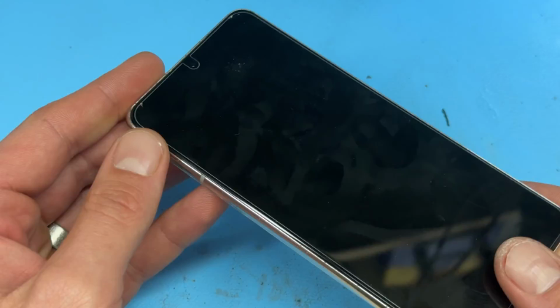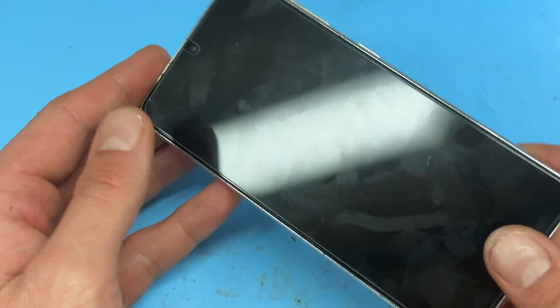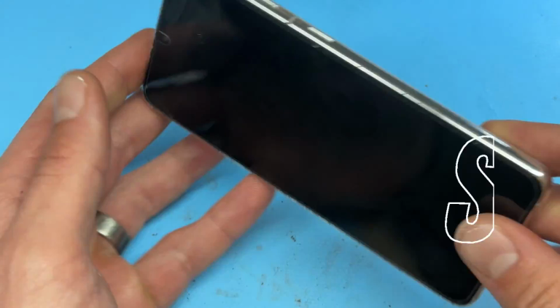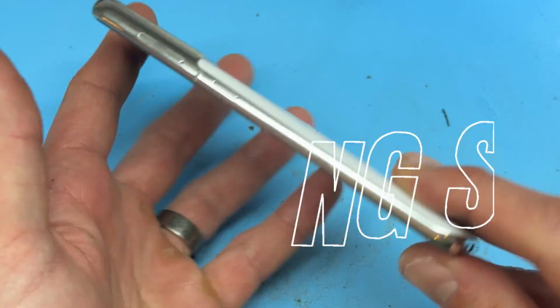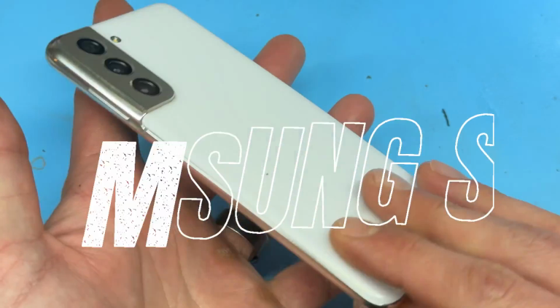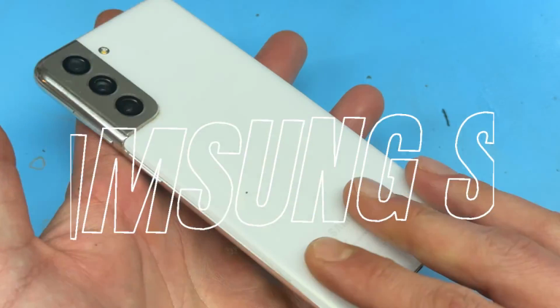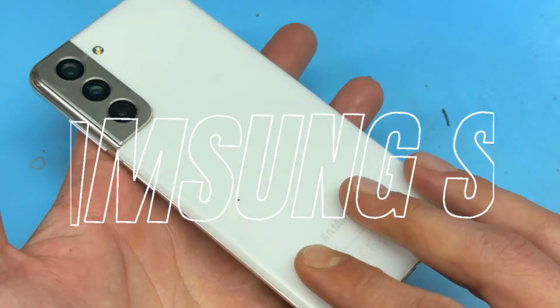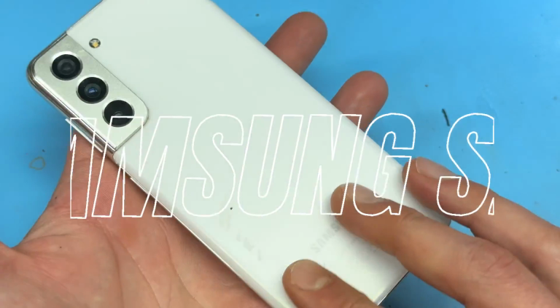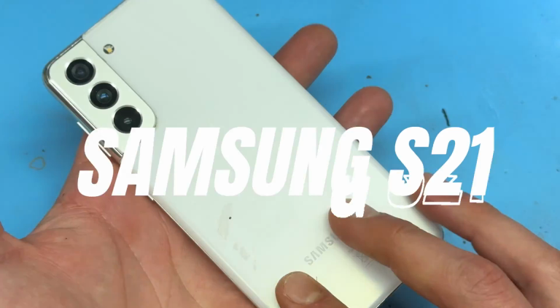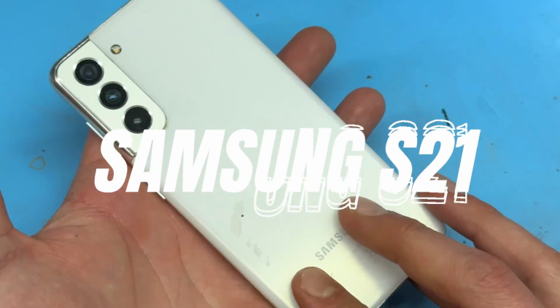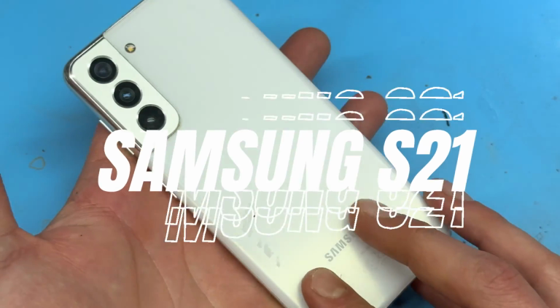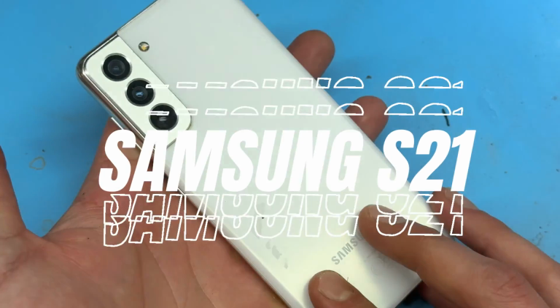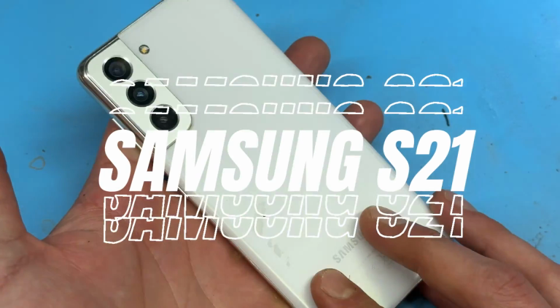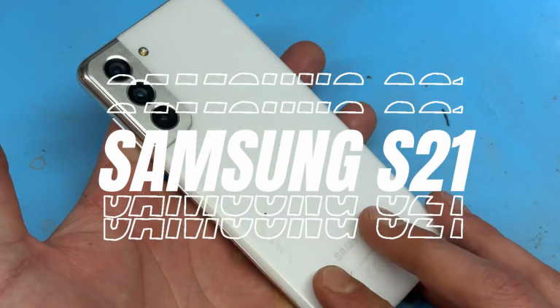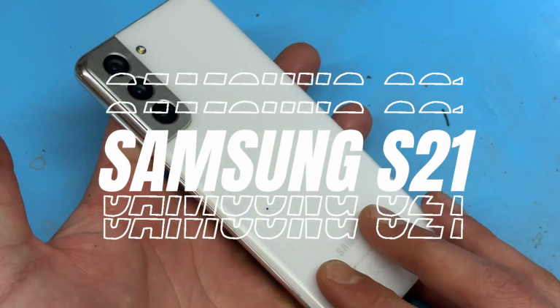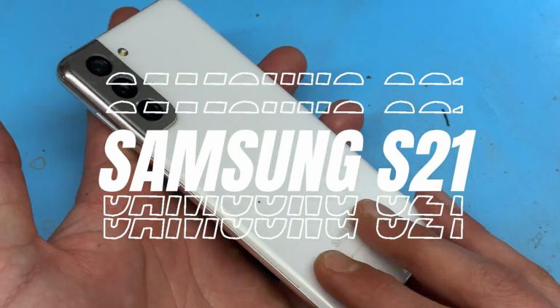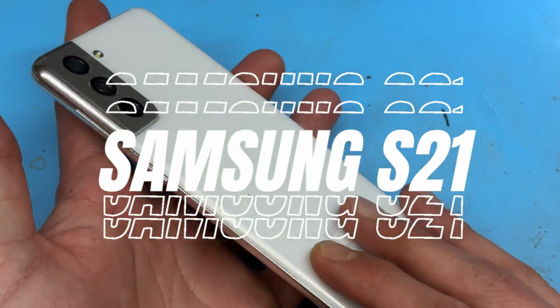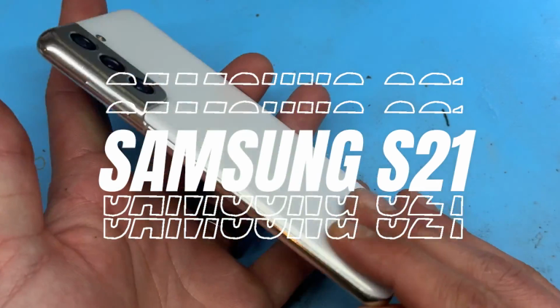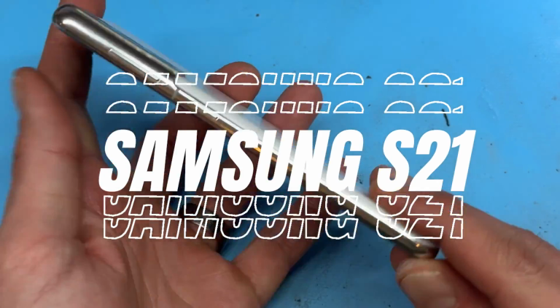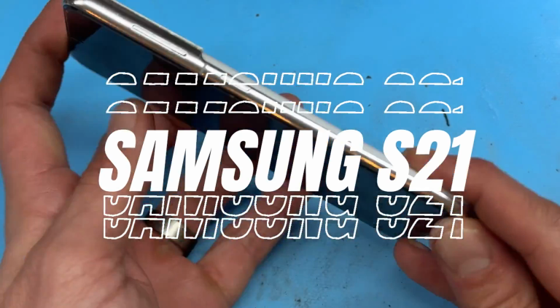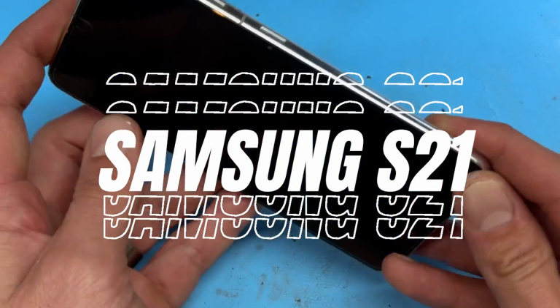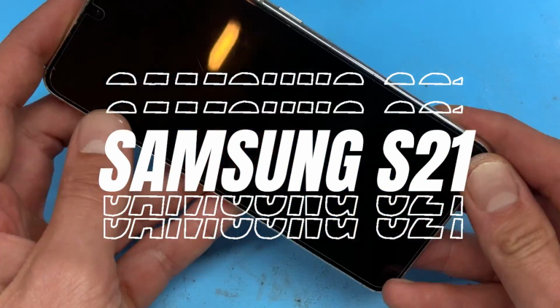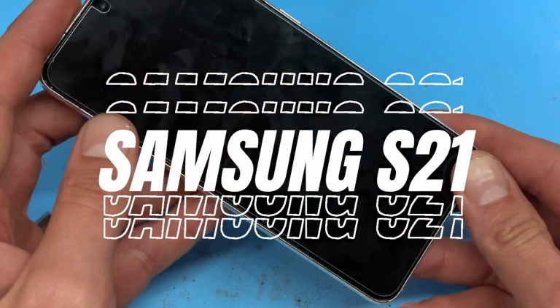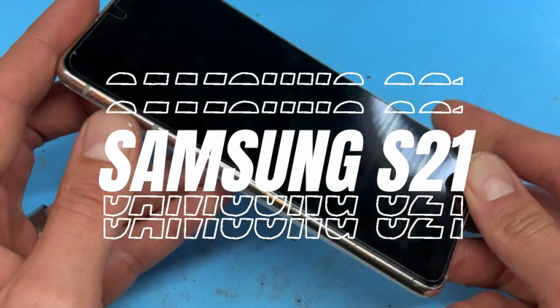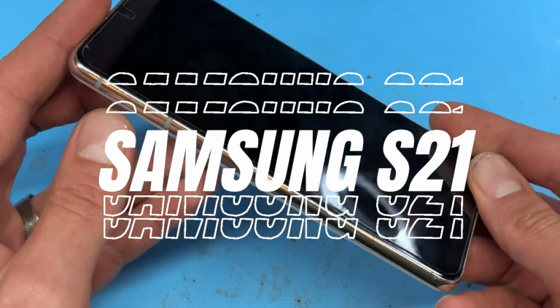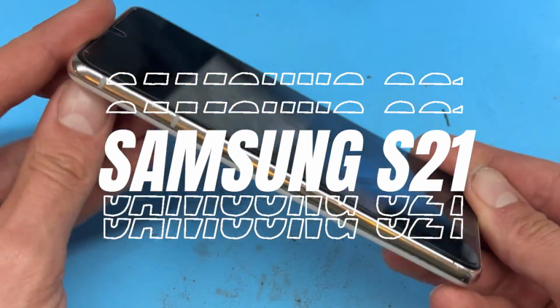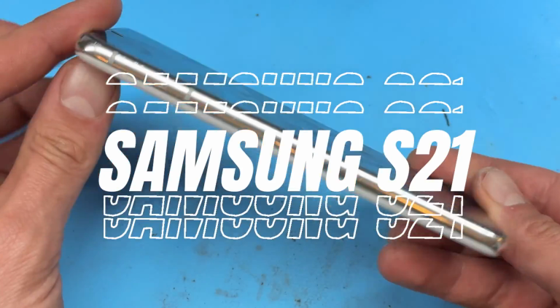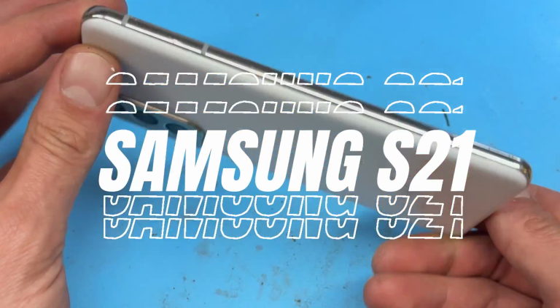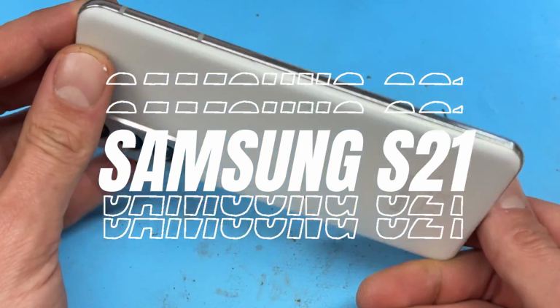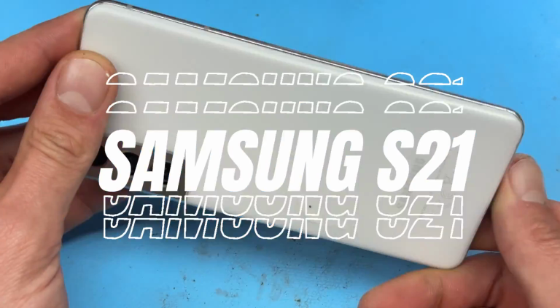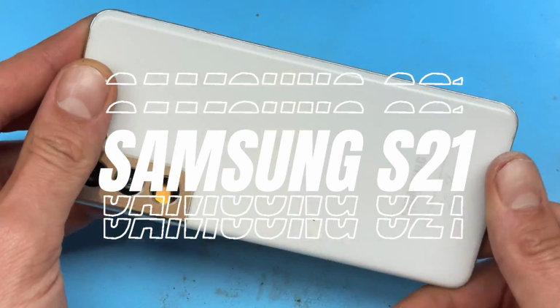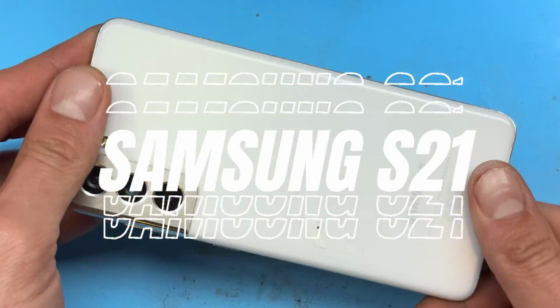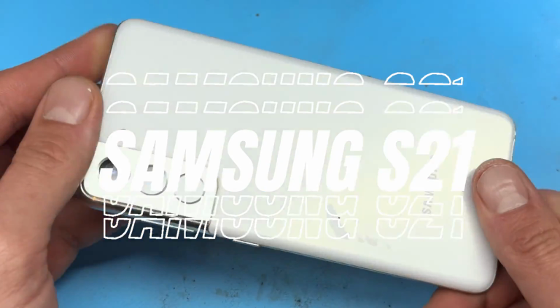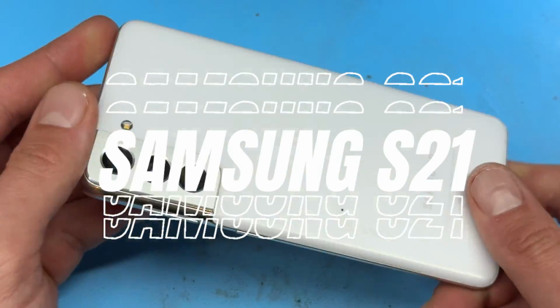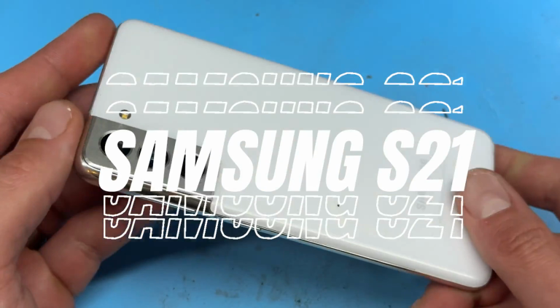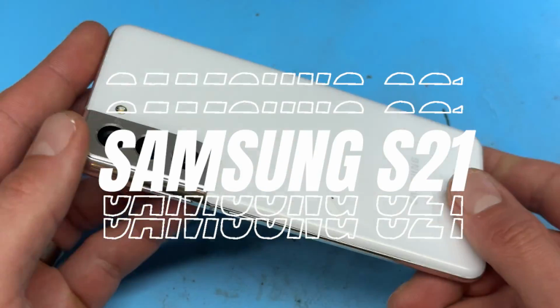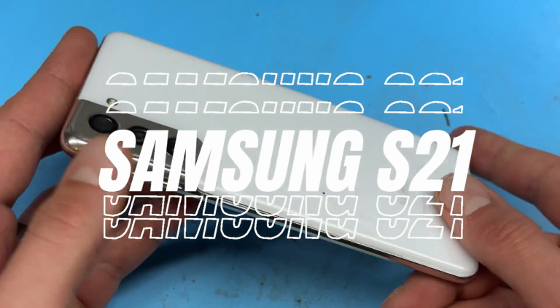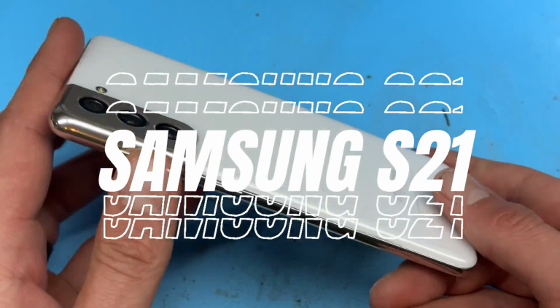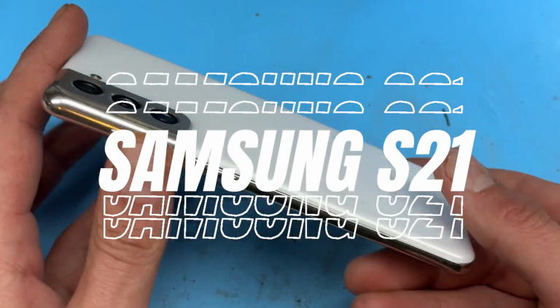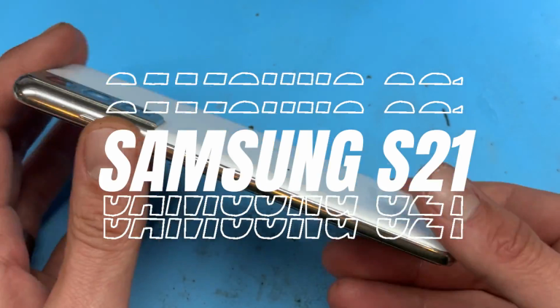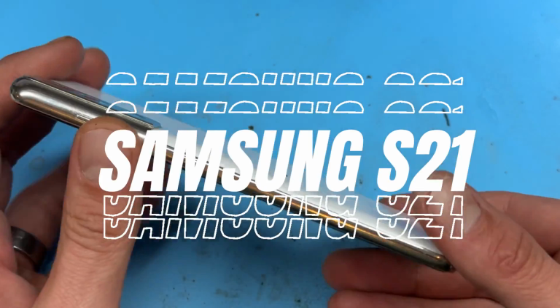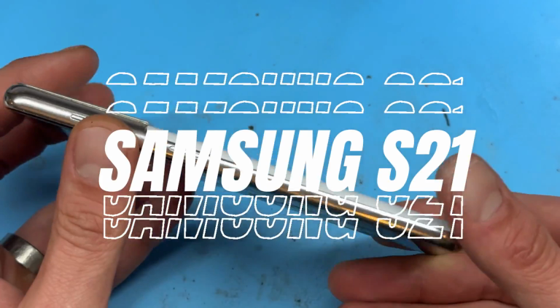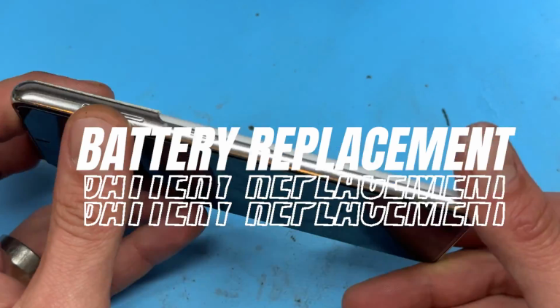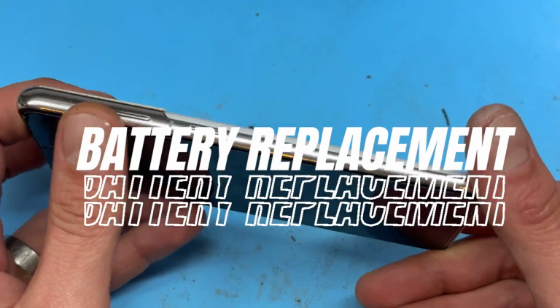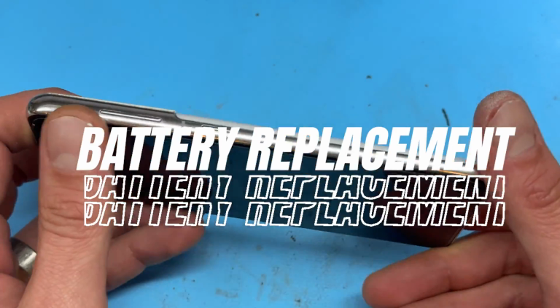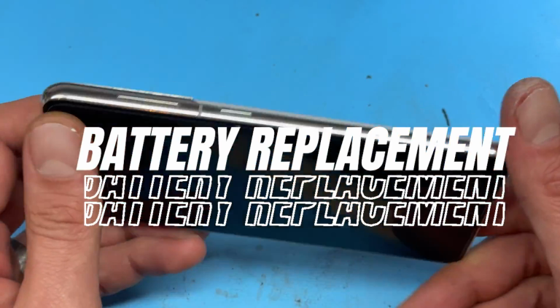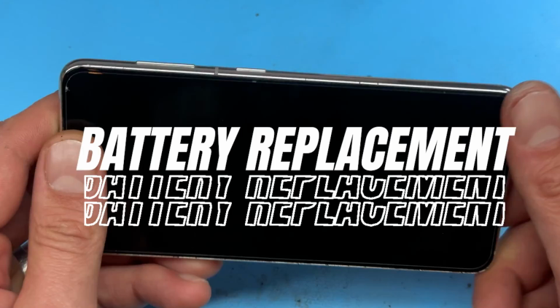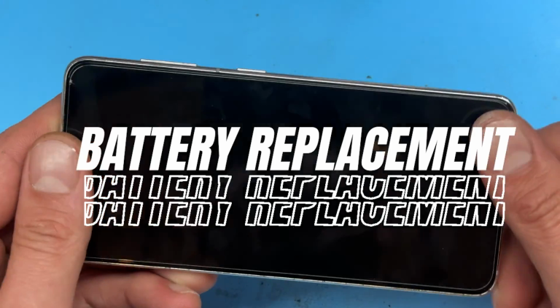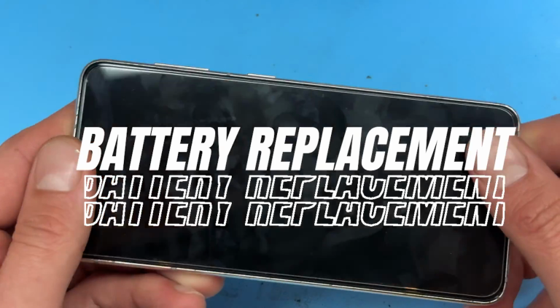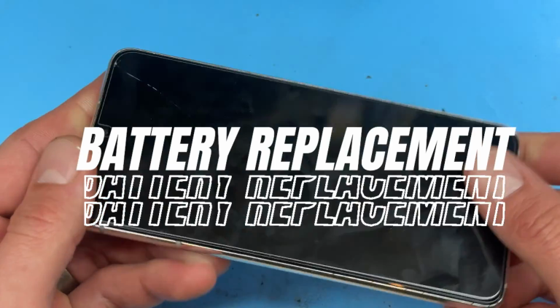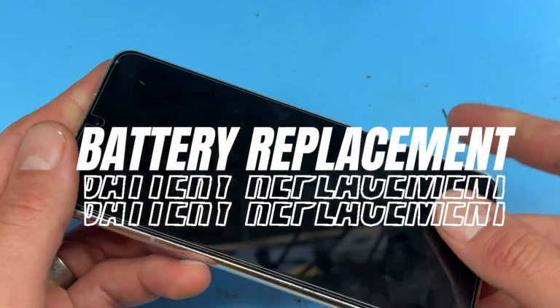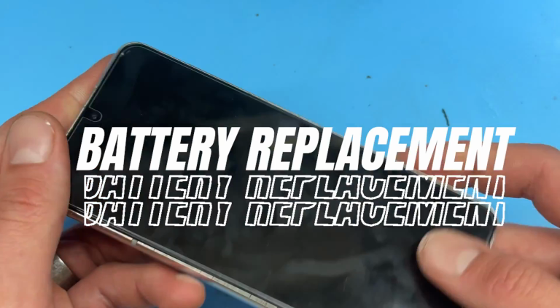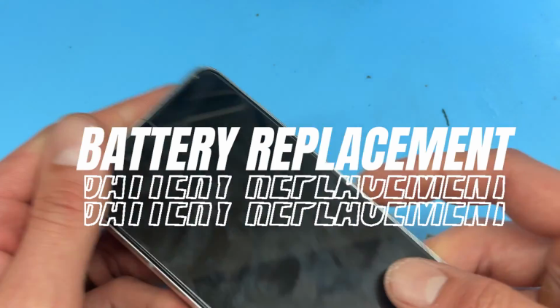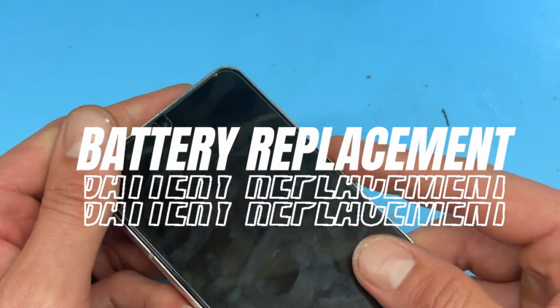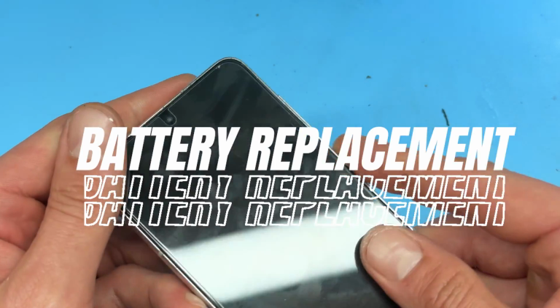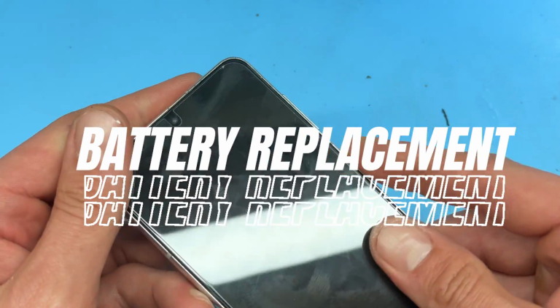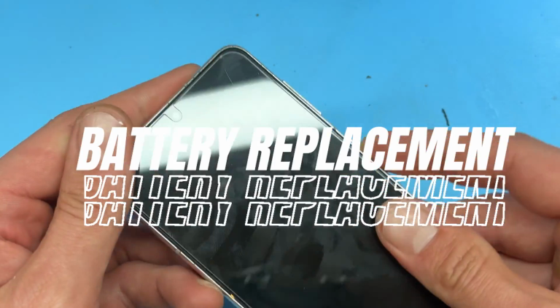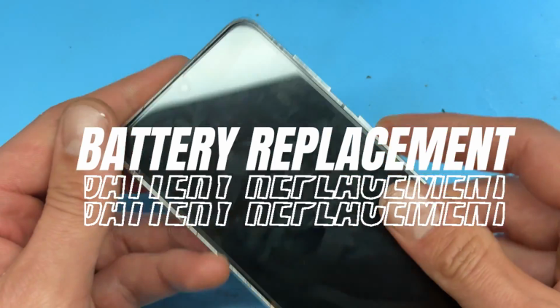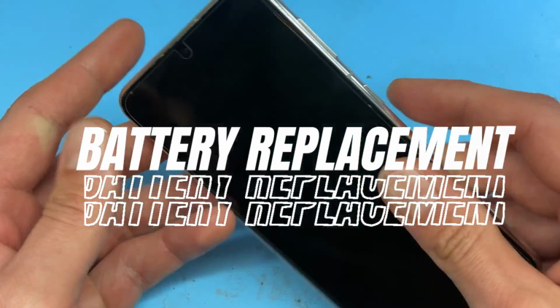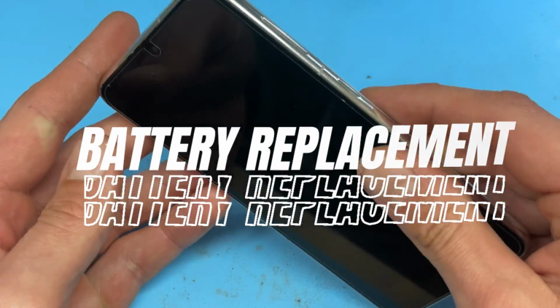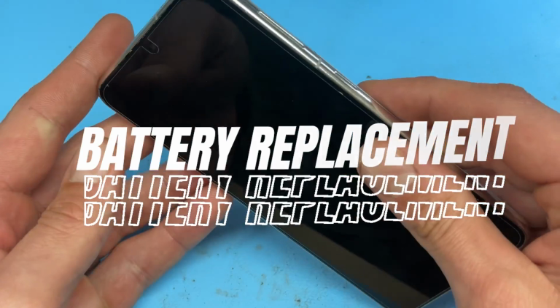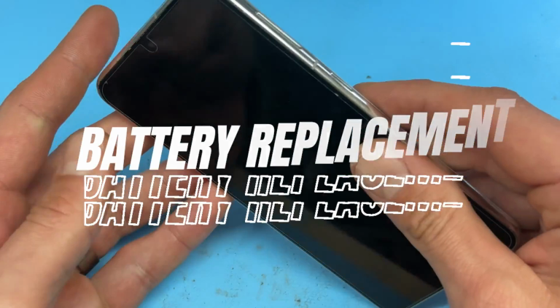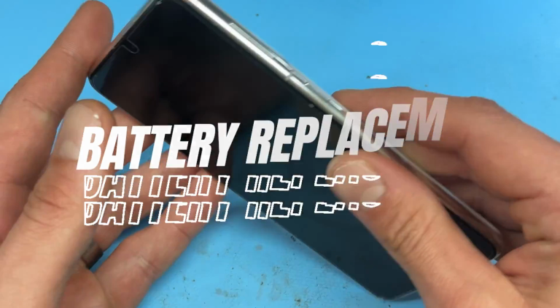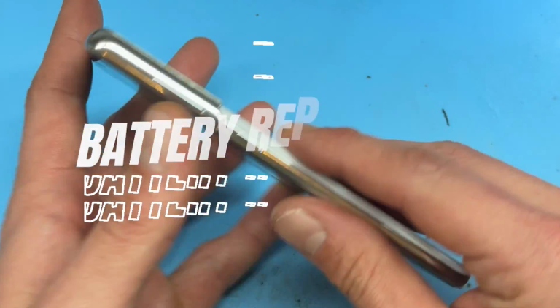In this video I'm going to show you detailed step-by-step instructions on how to replace the battery on the Samsung S21.